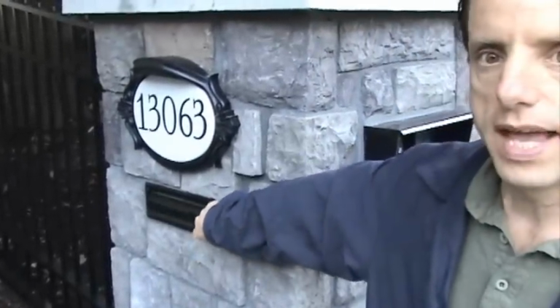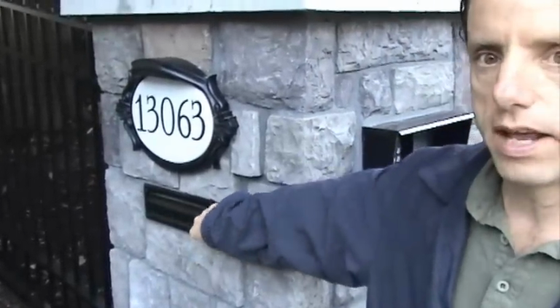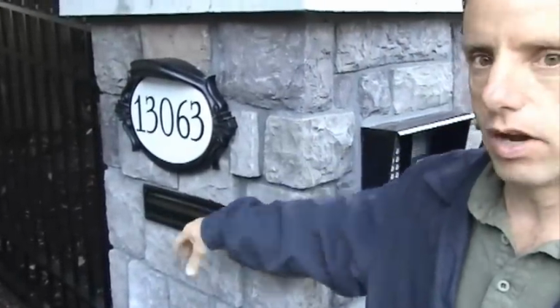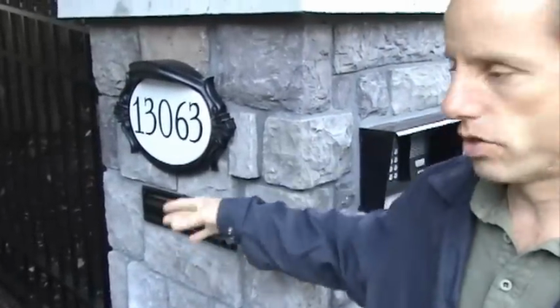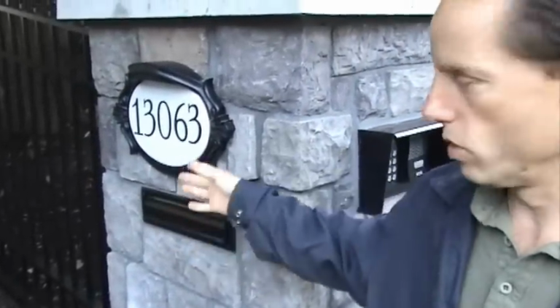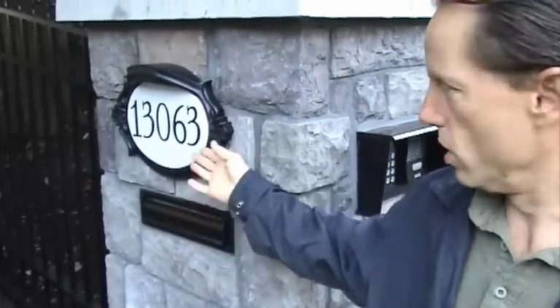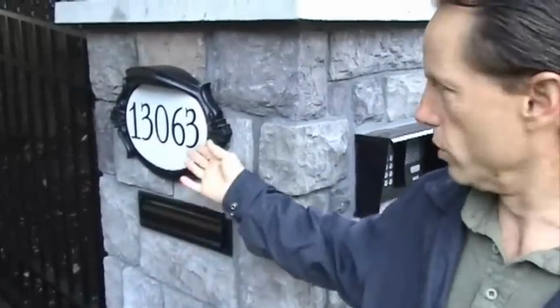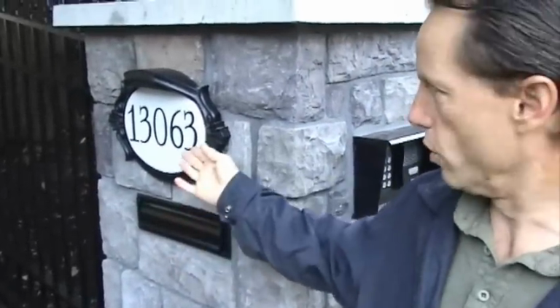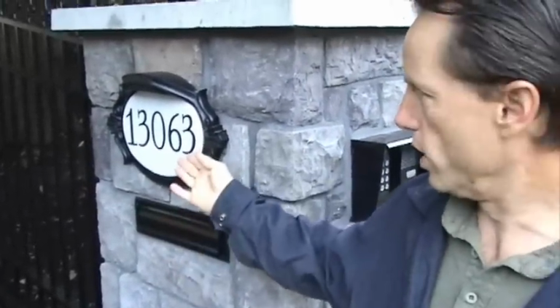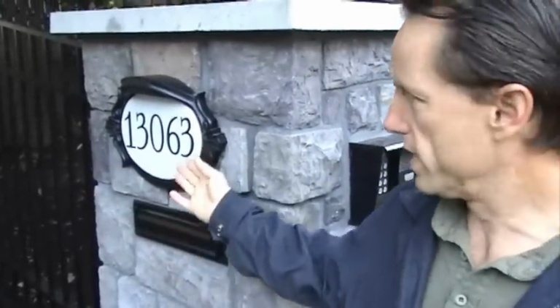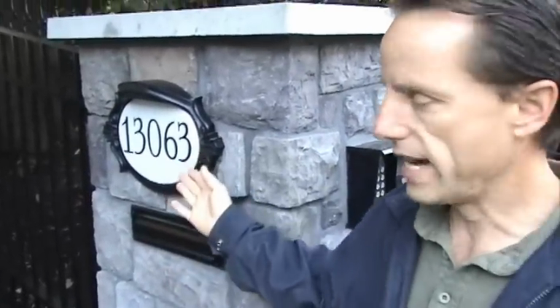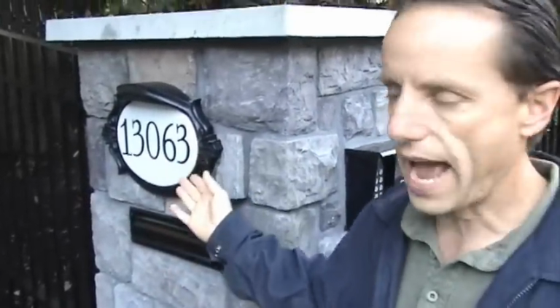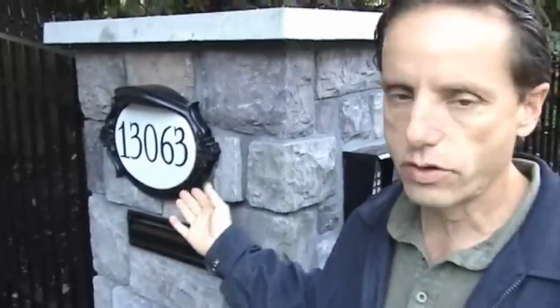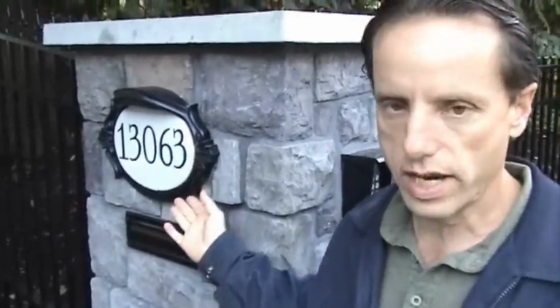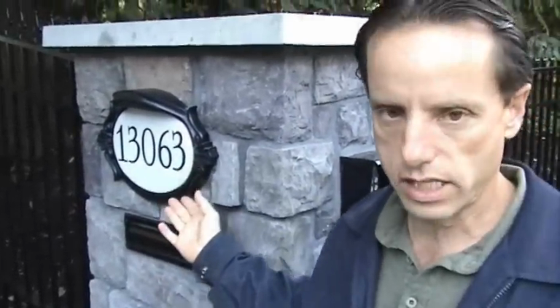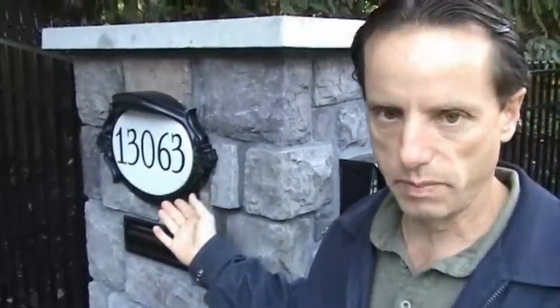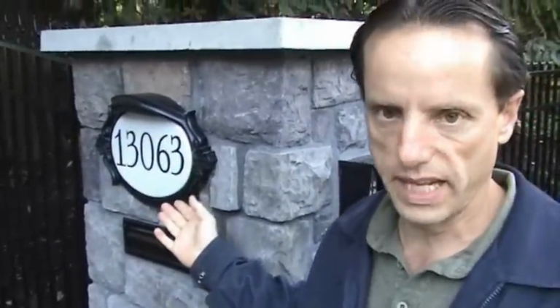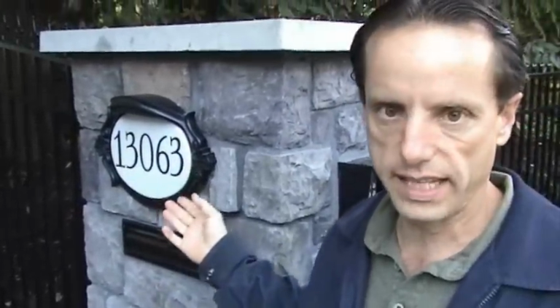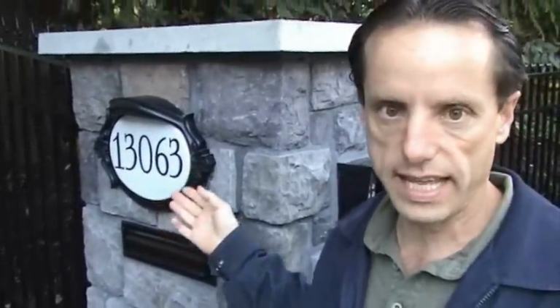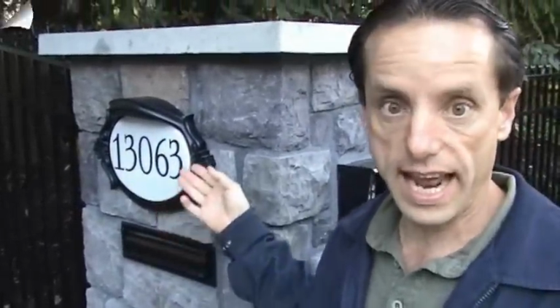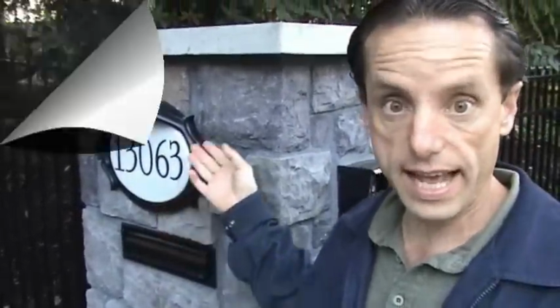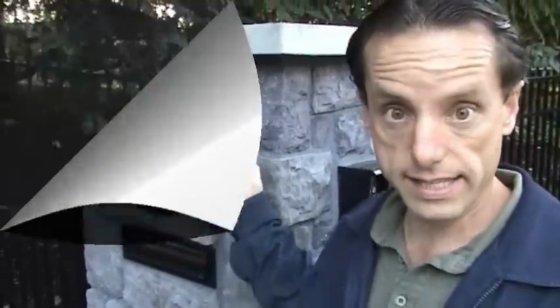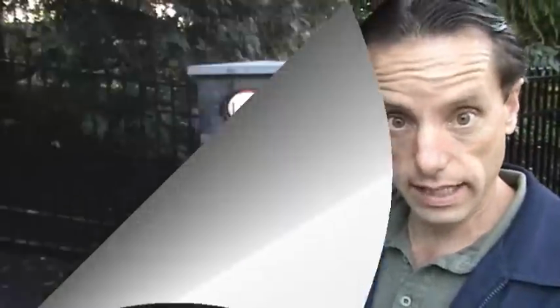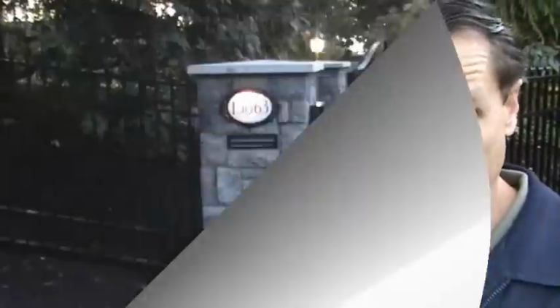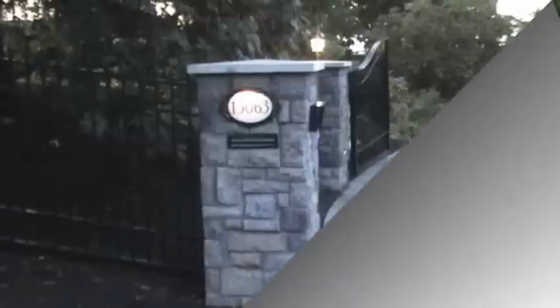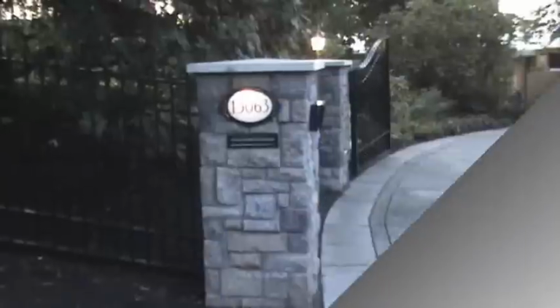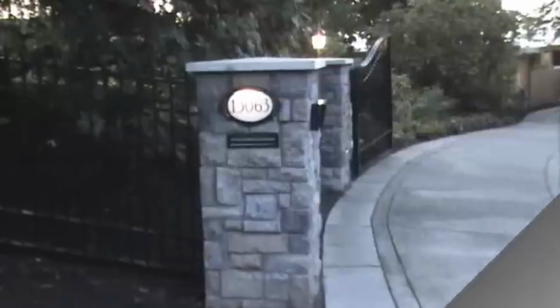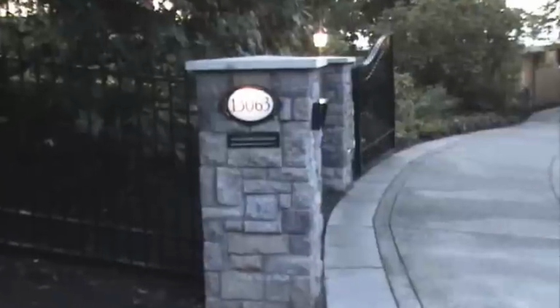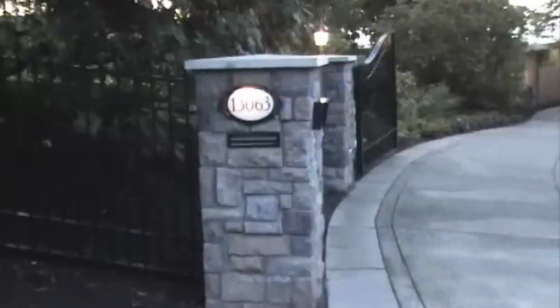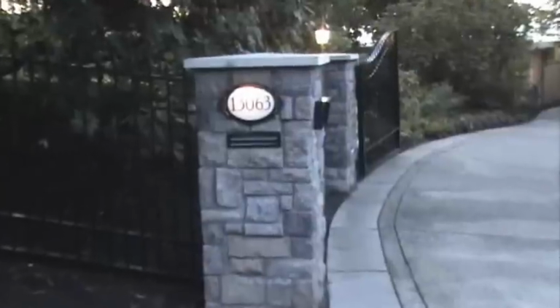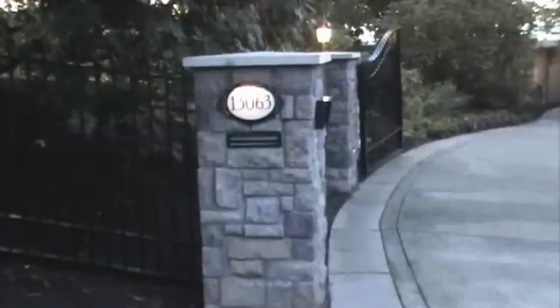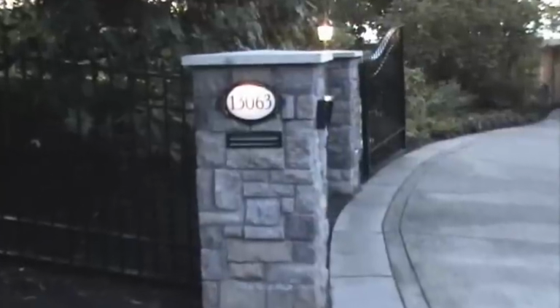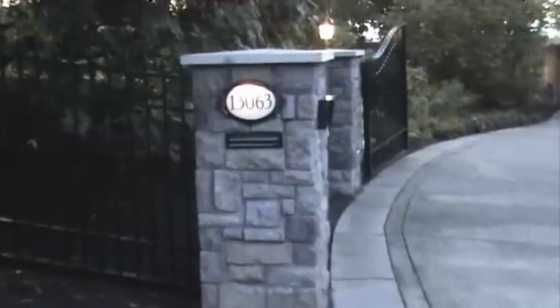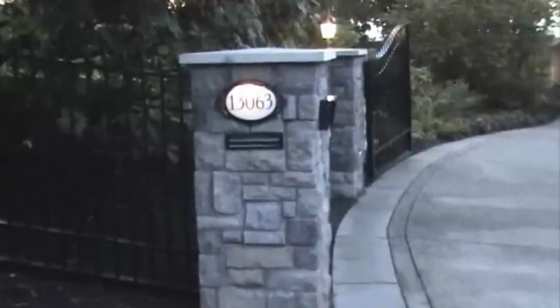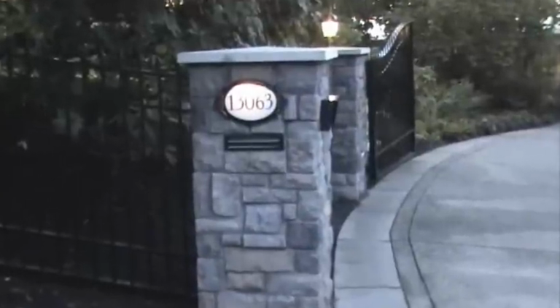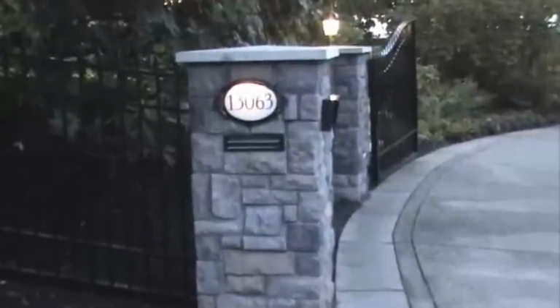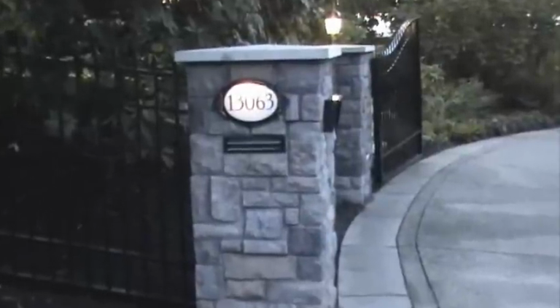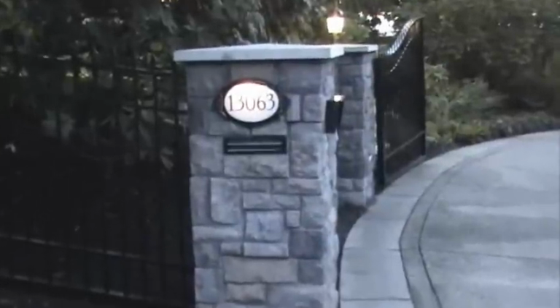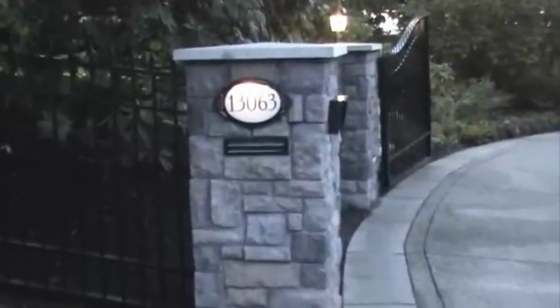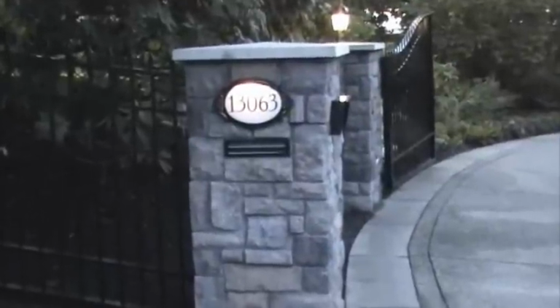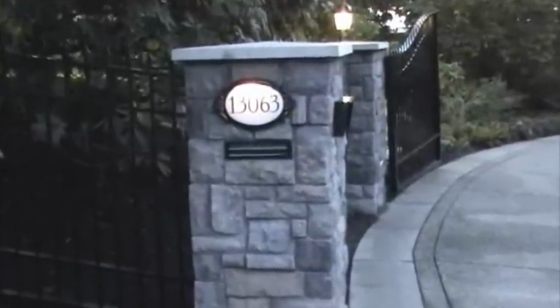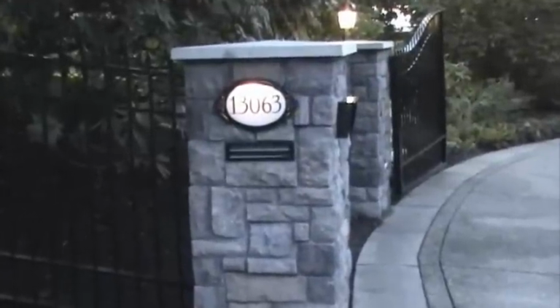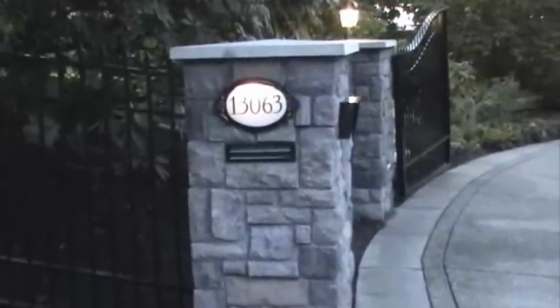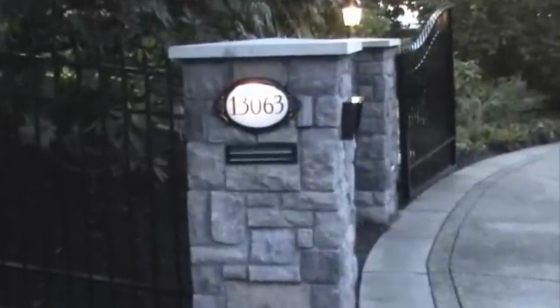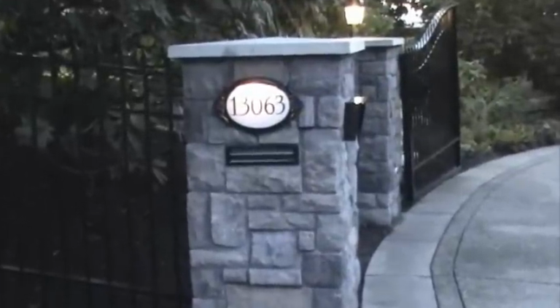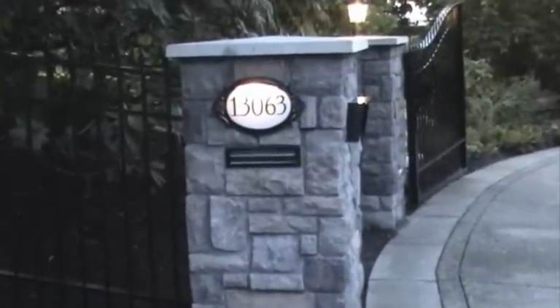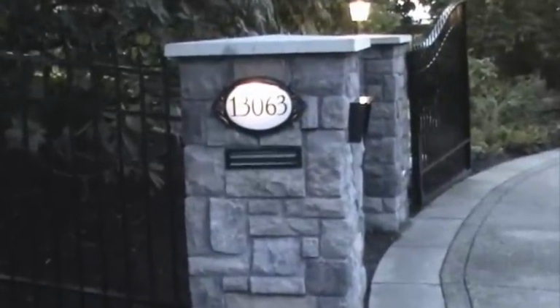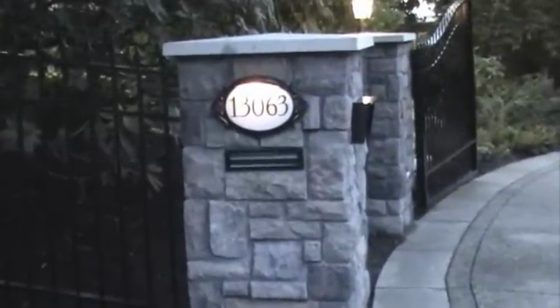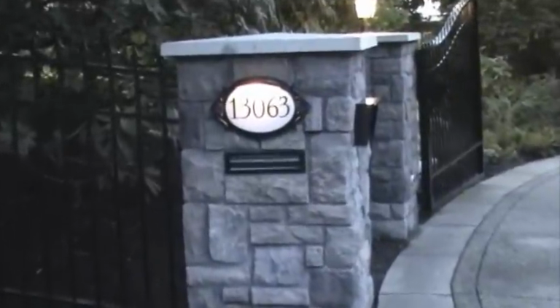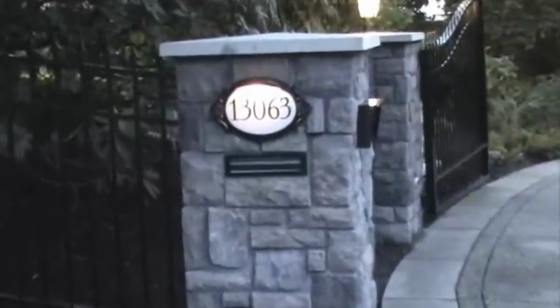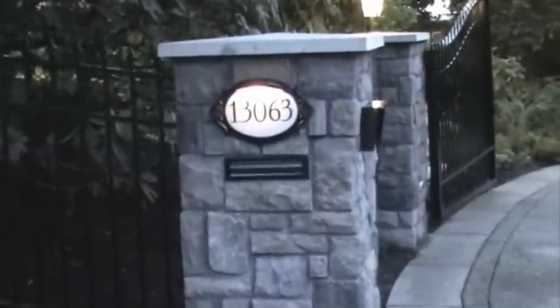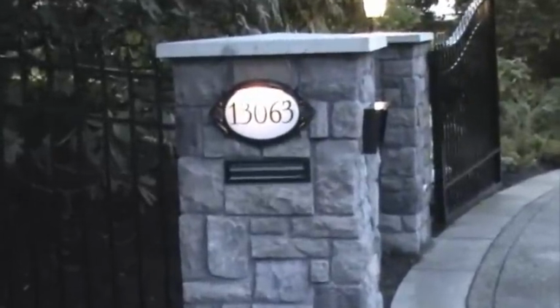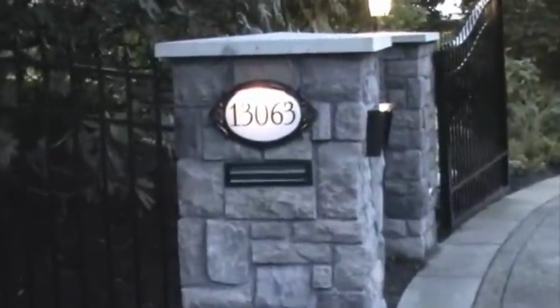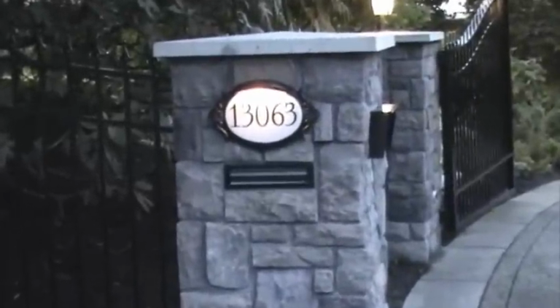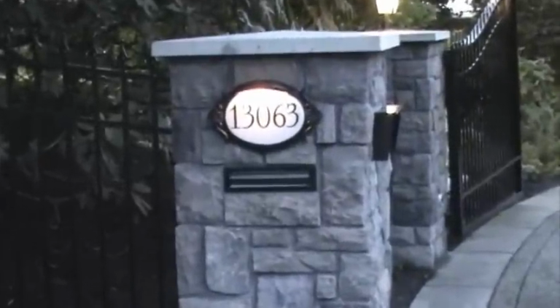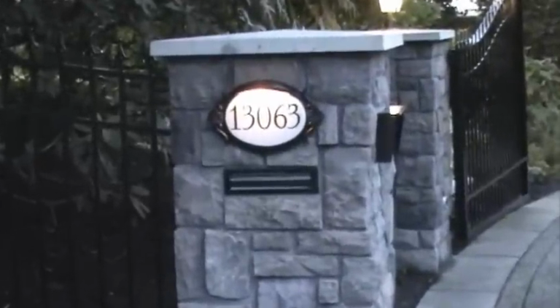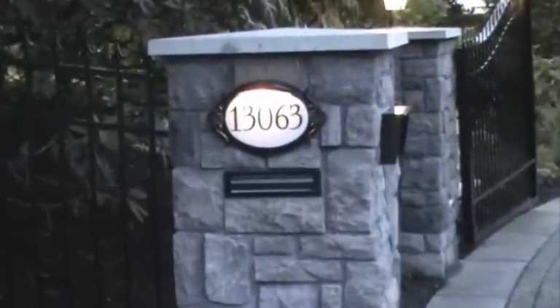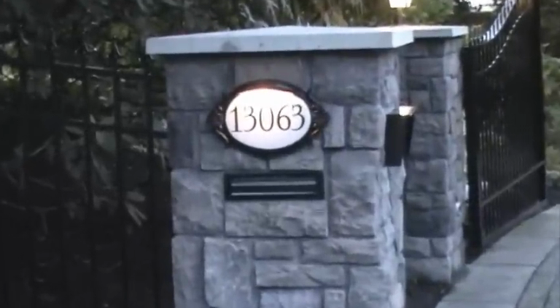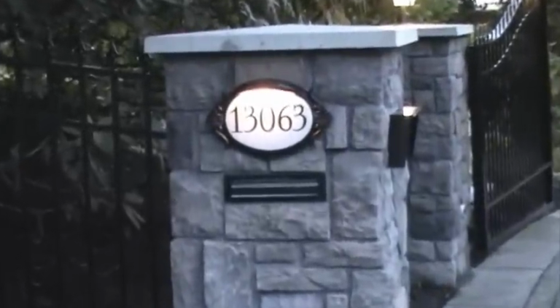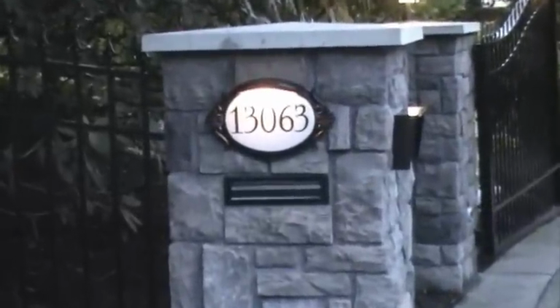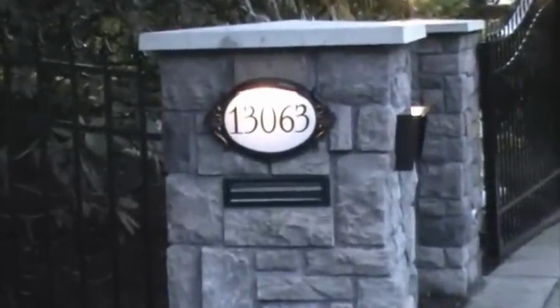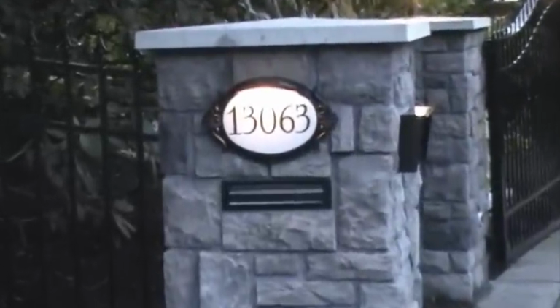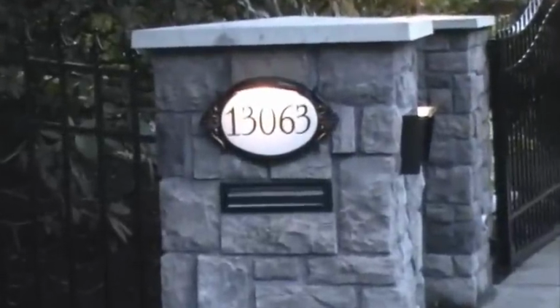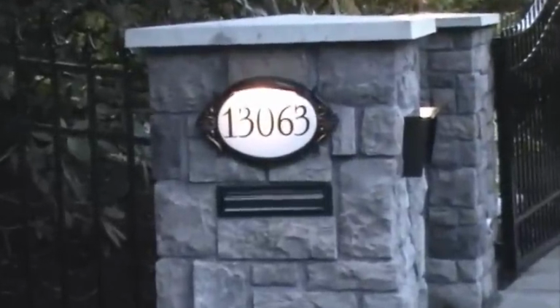Also, you'll notice an address plate that has a light and is backlit at nighttime, and that also comes on automatically with a photo cell.